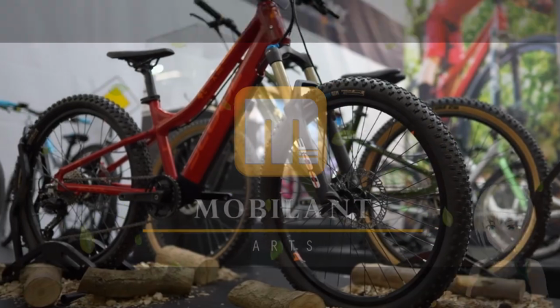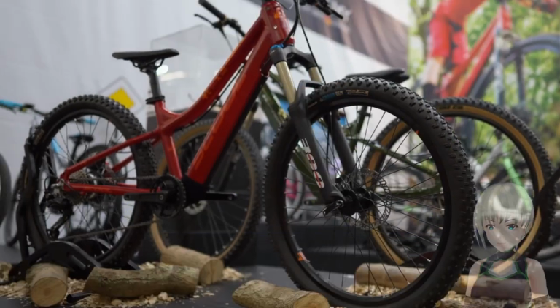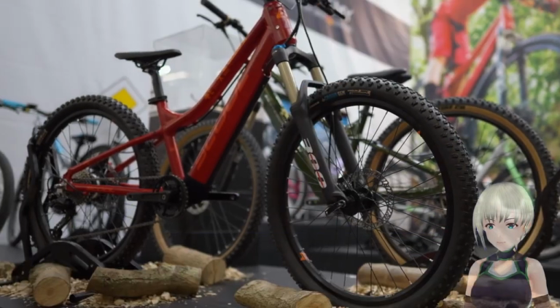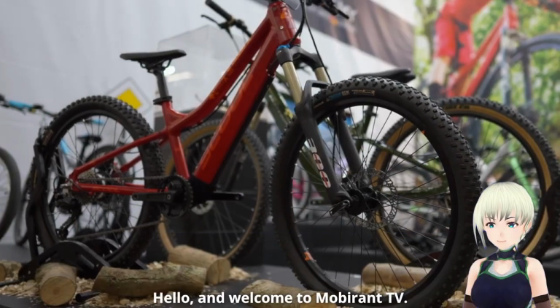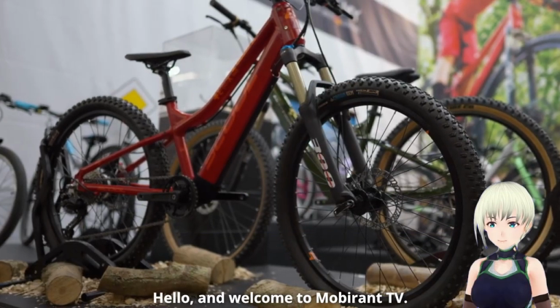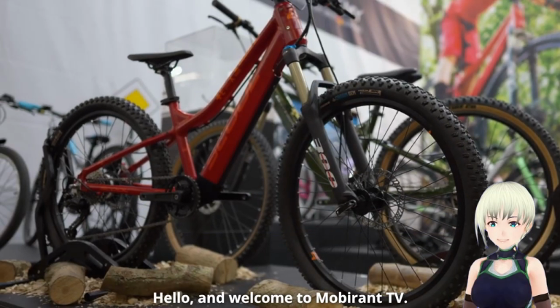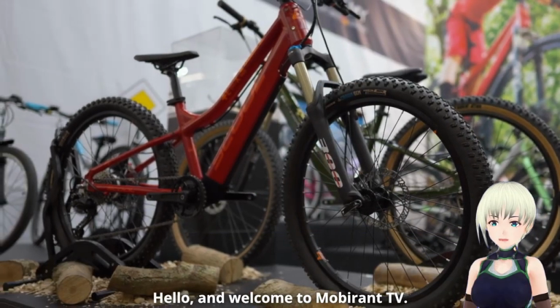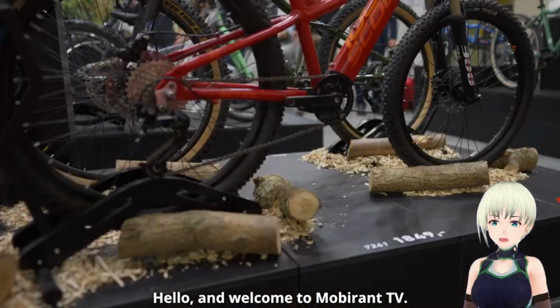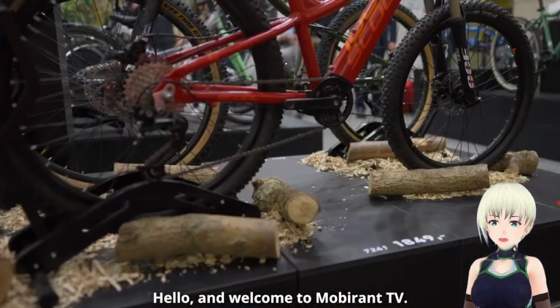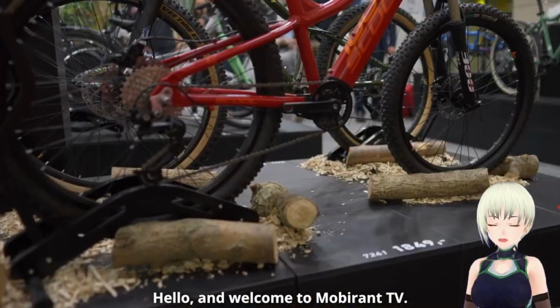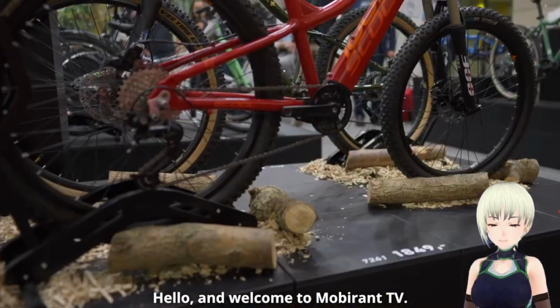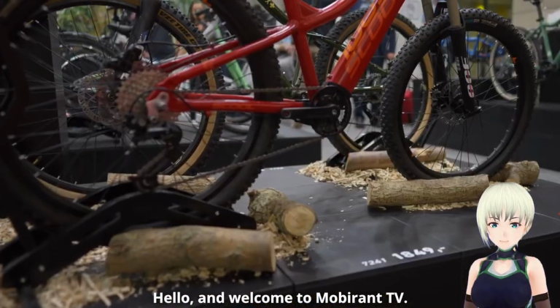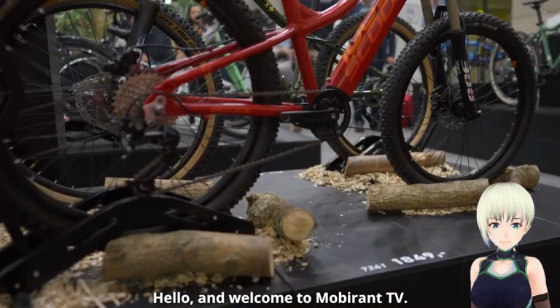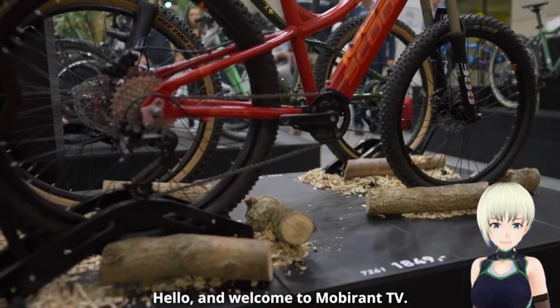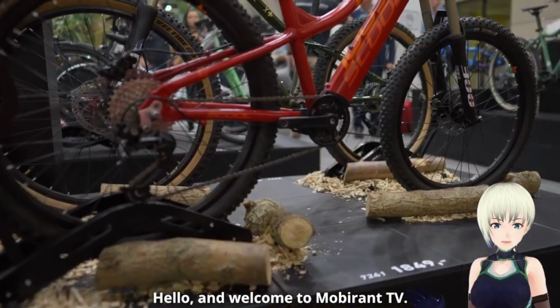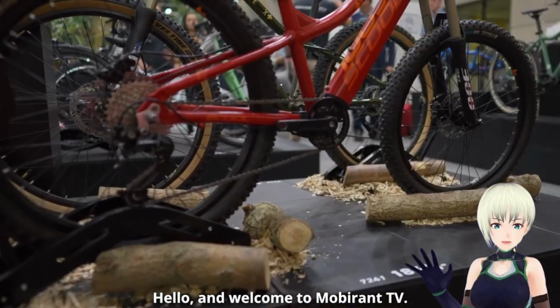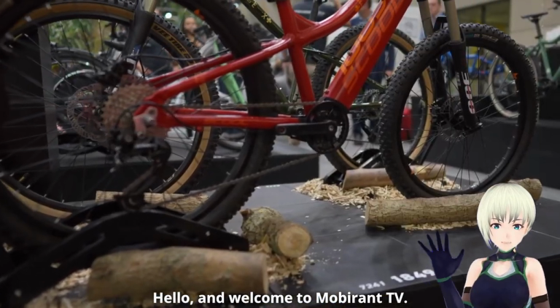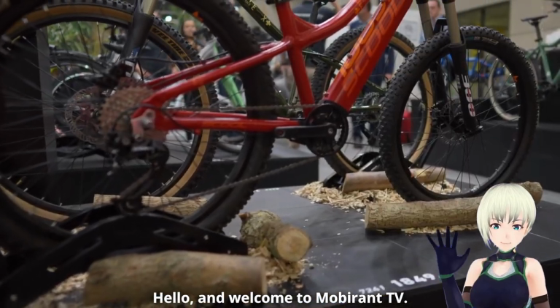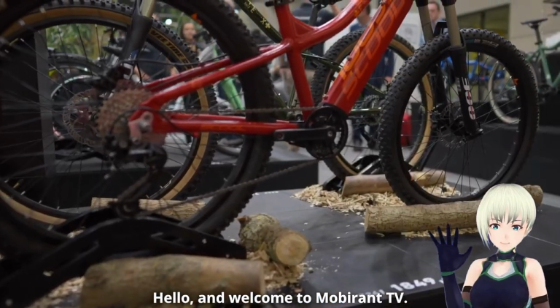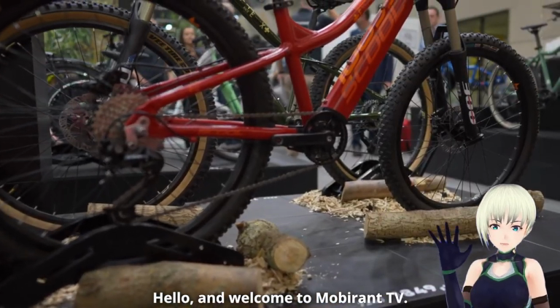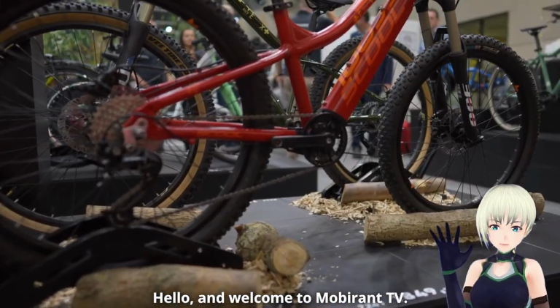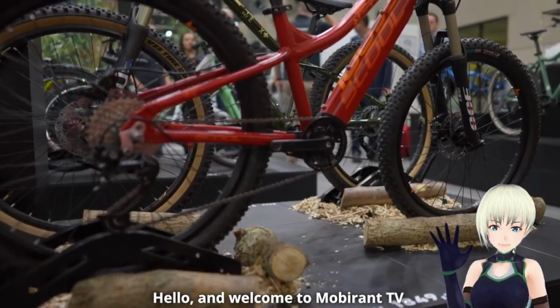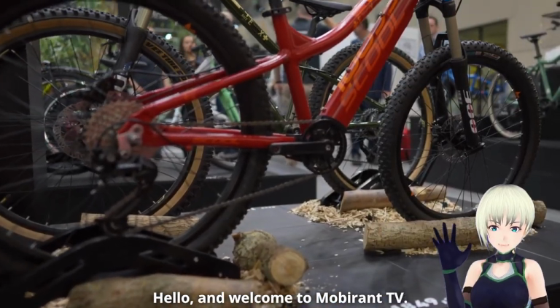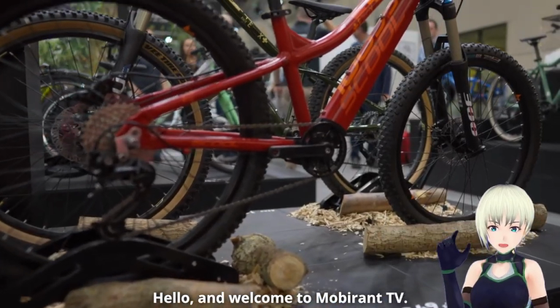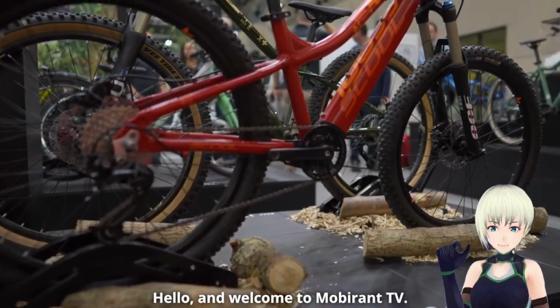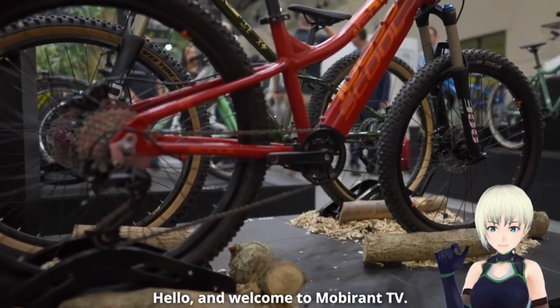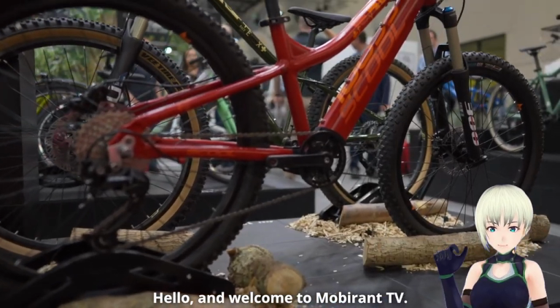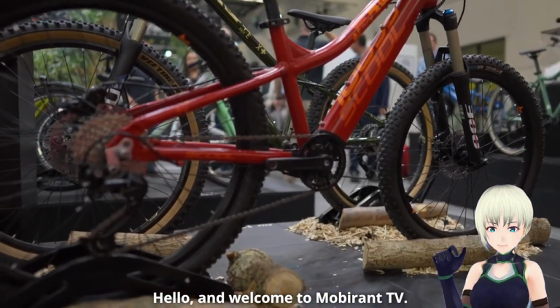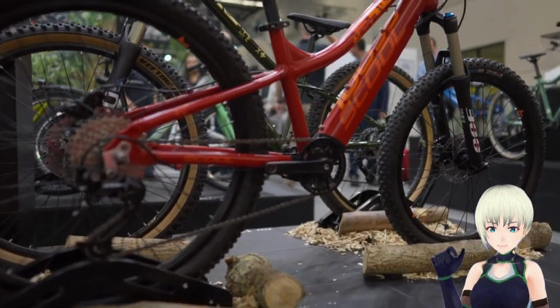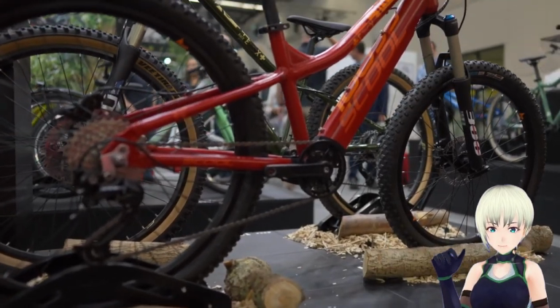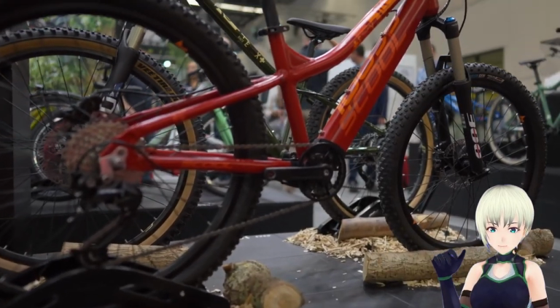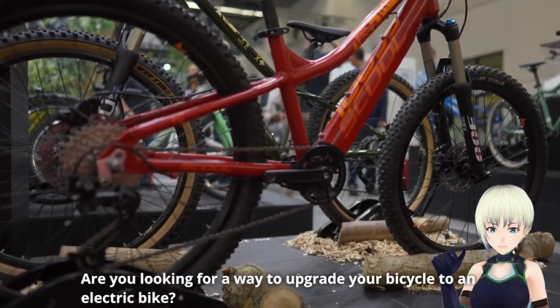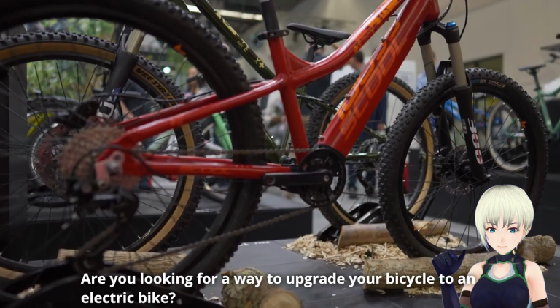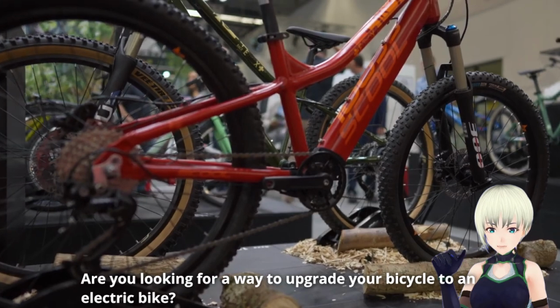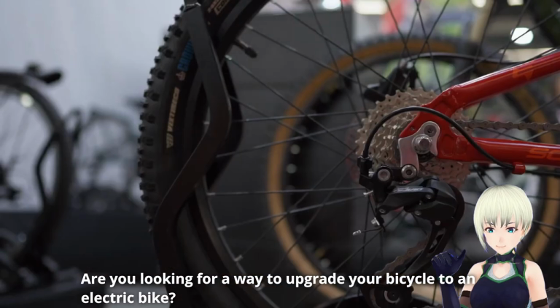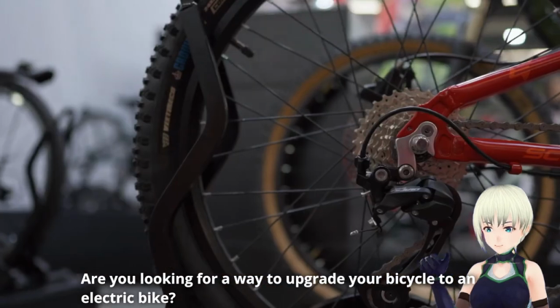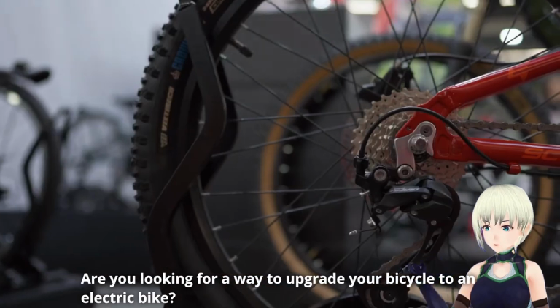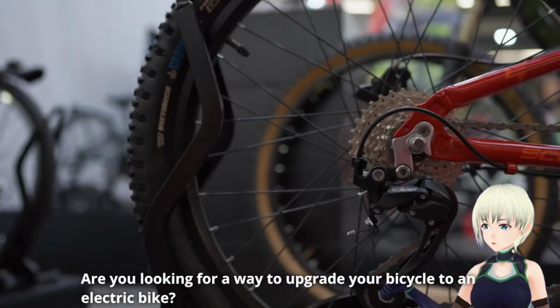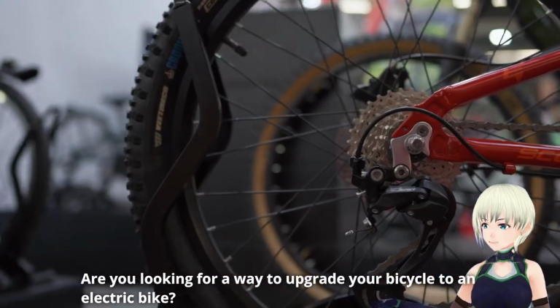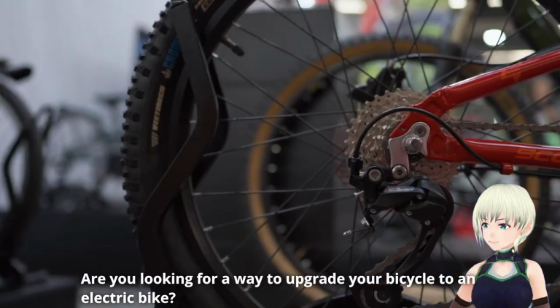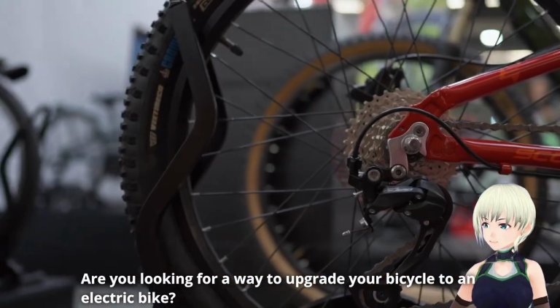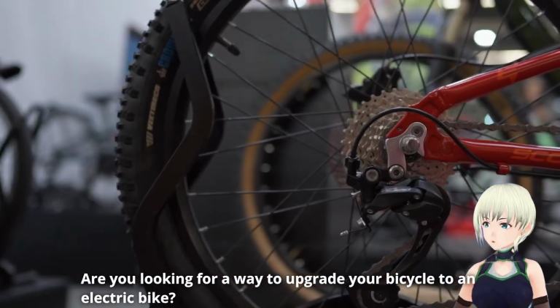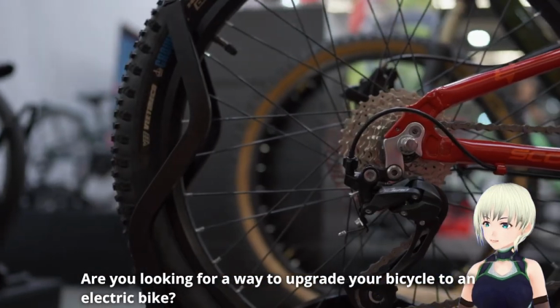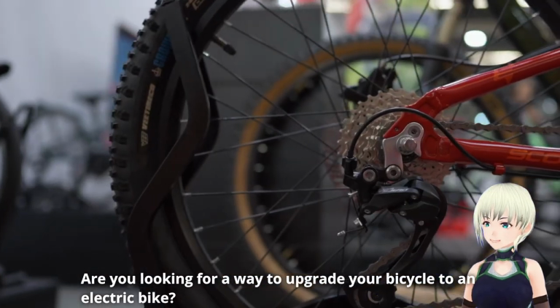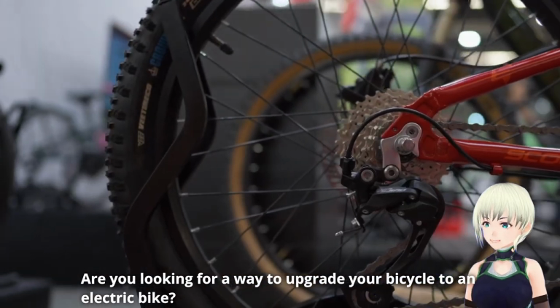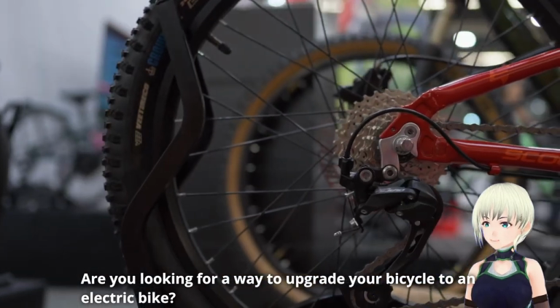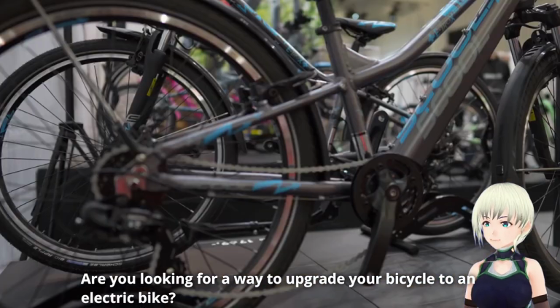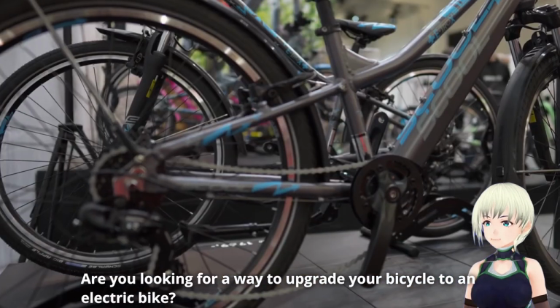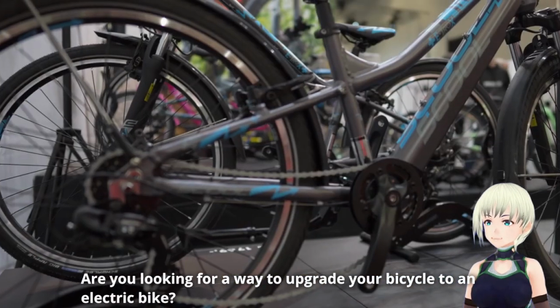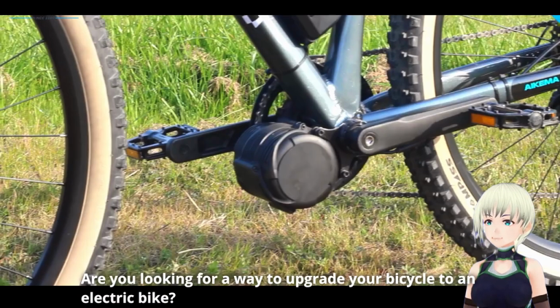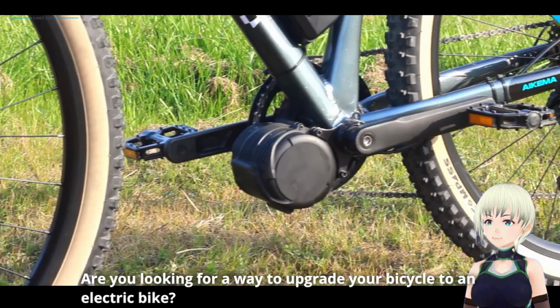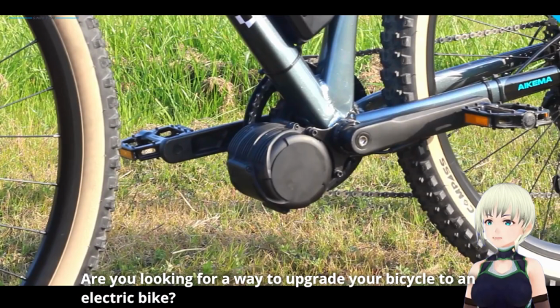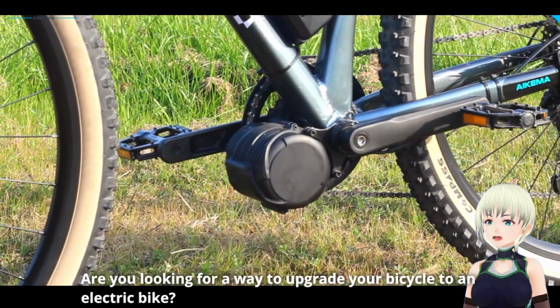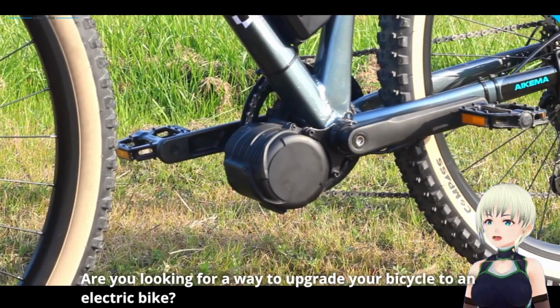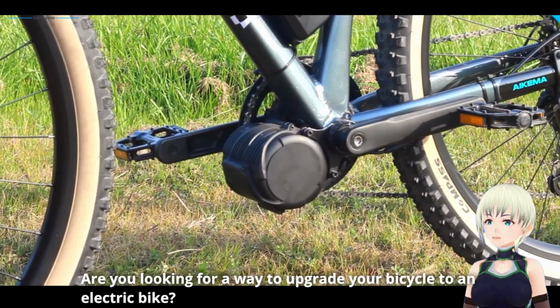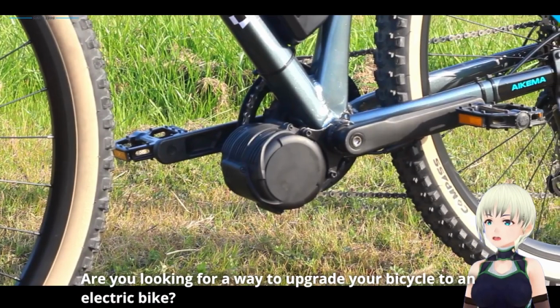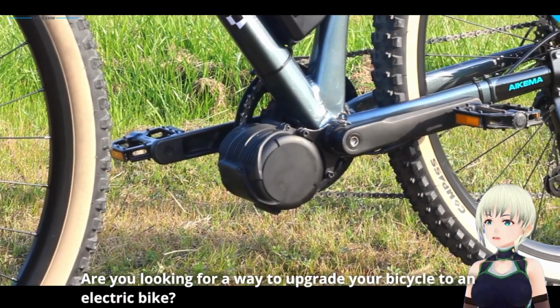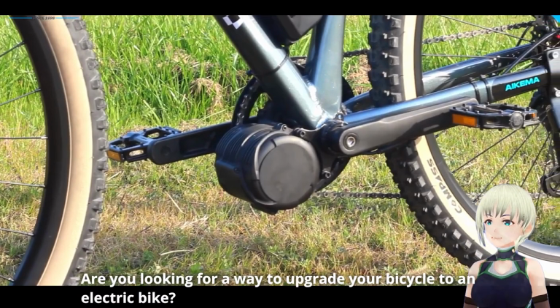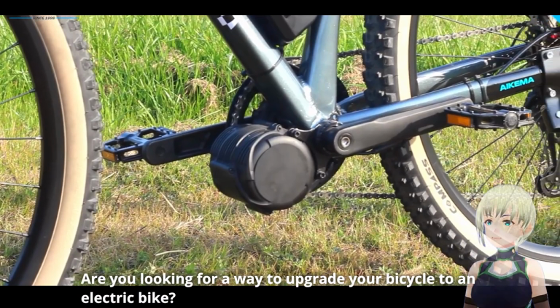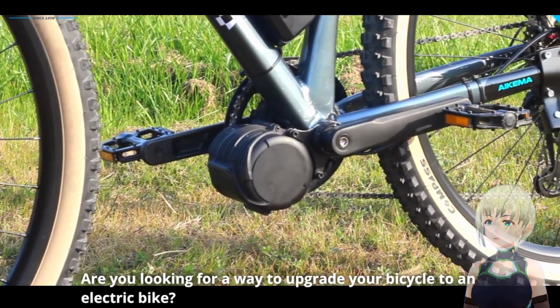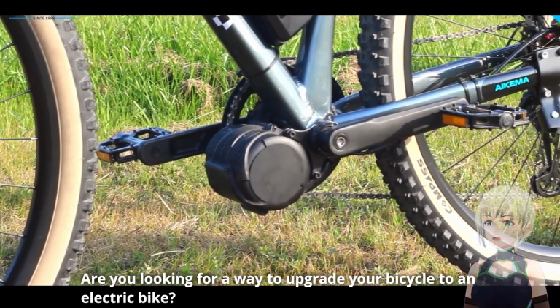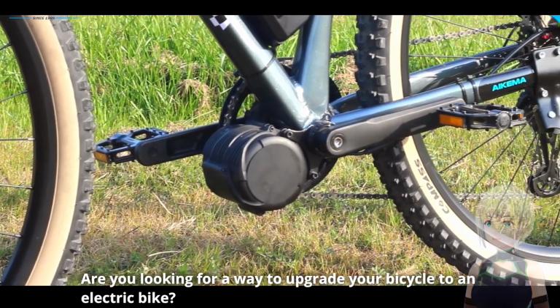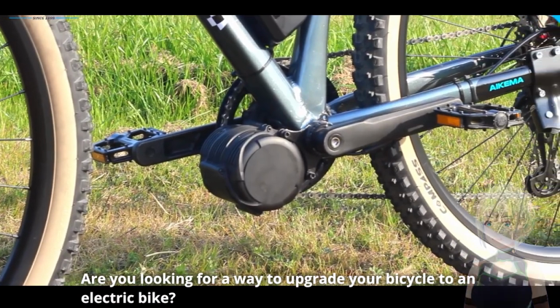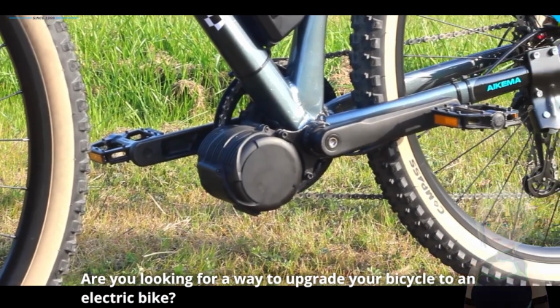Hello and welcome to Mobiling TV. Are you looking for a way to upgrade your bicycle to an electric bike?